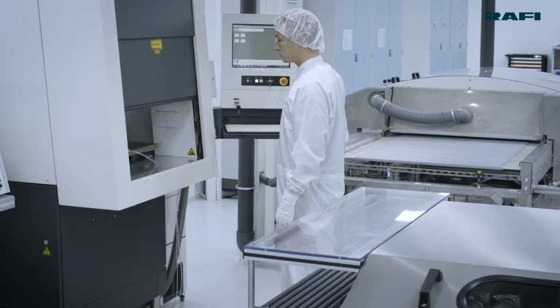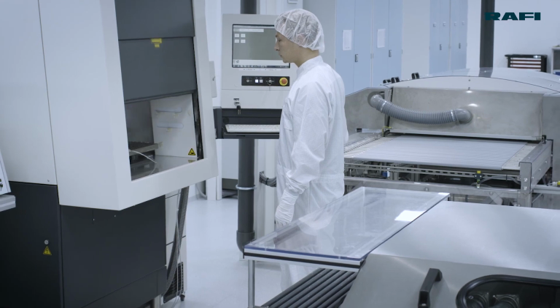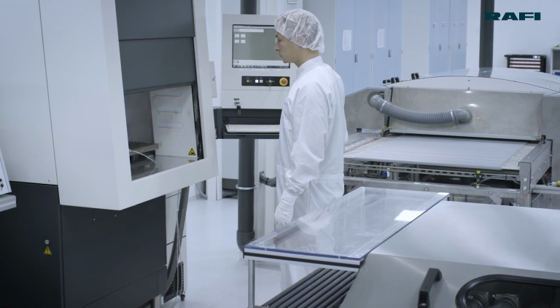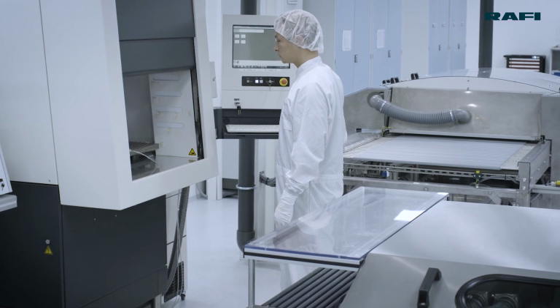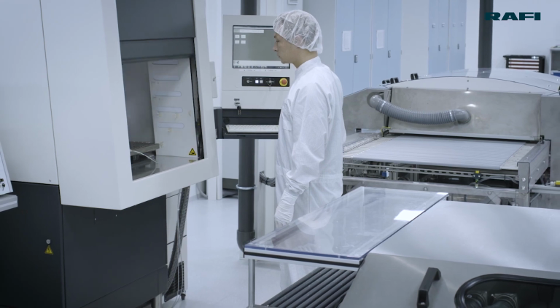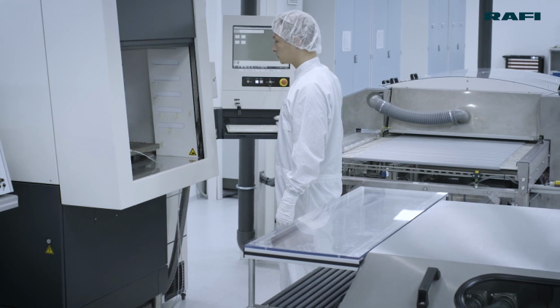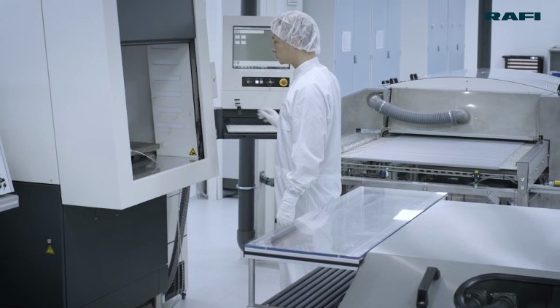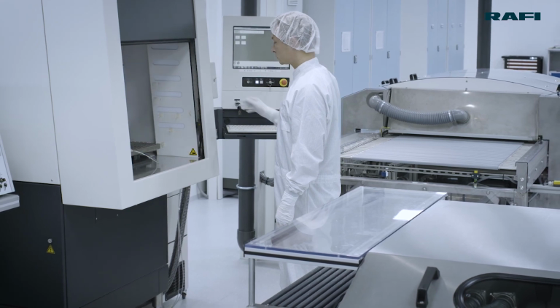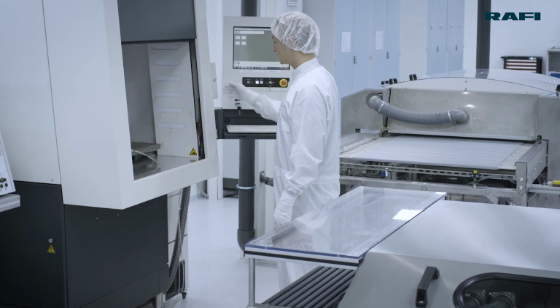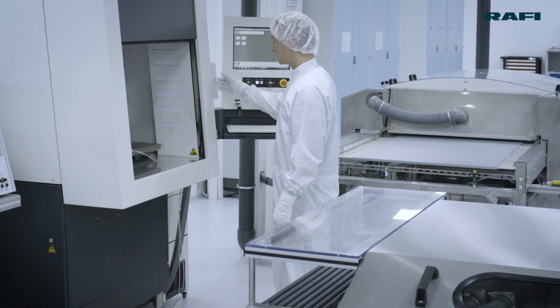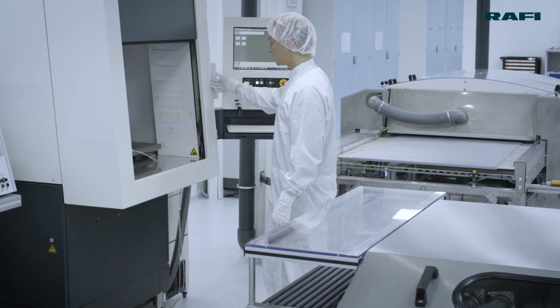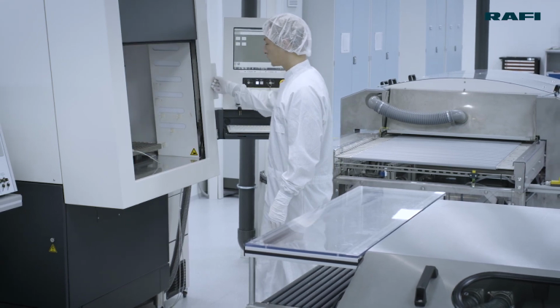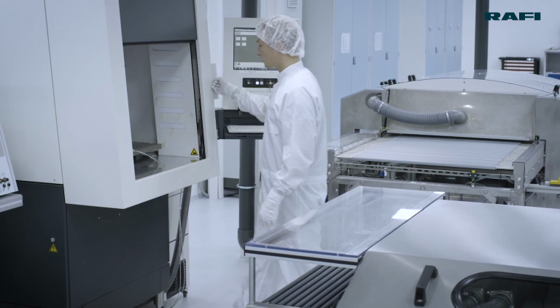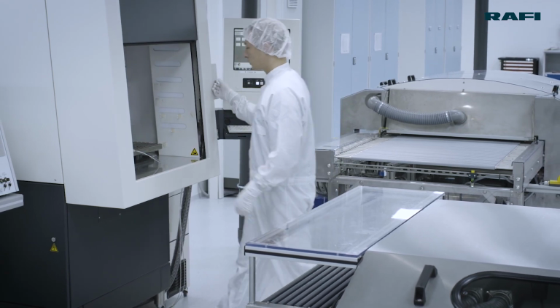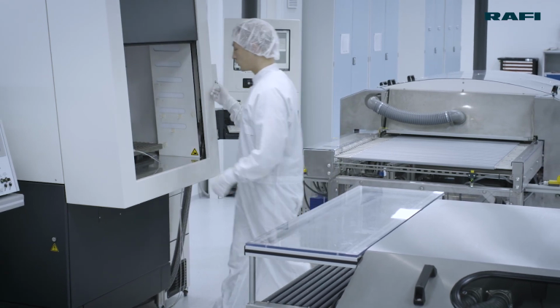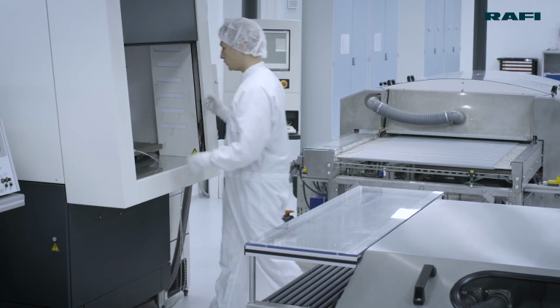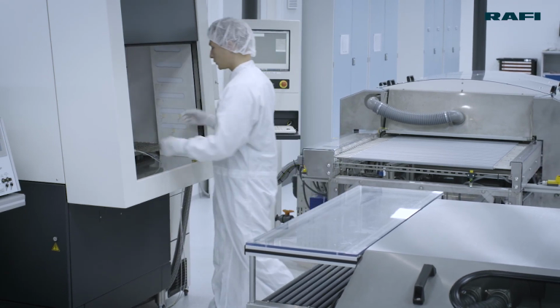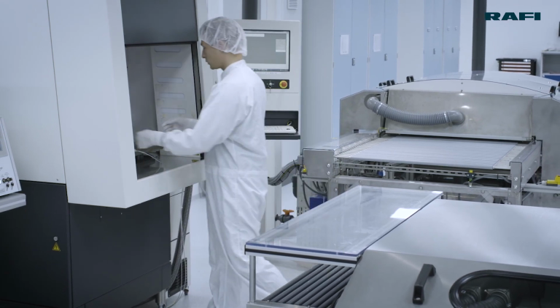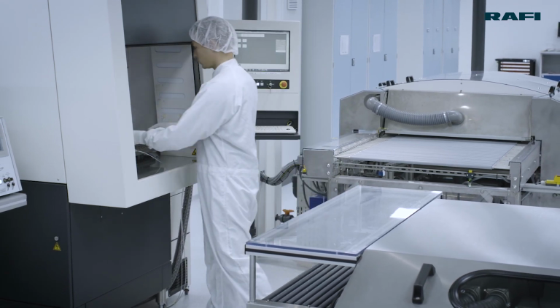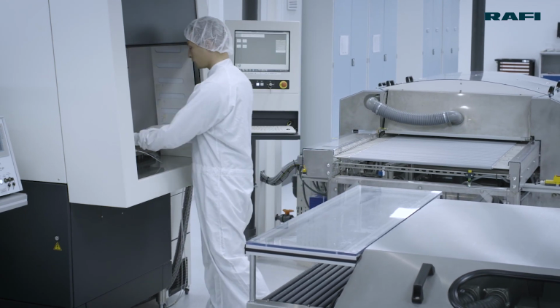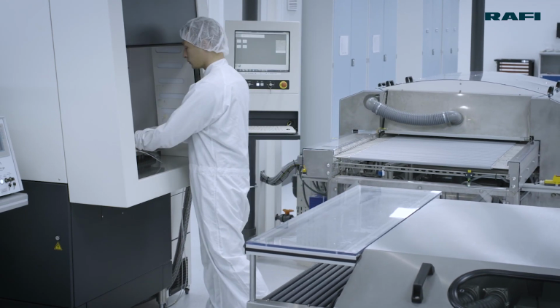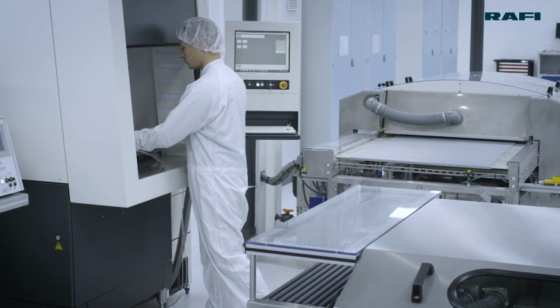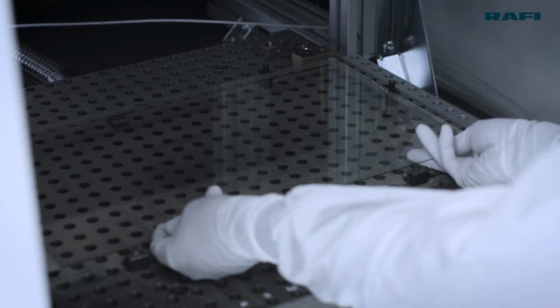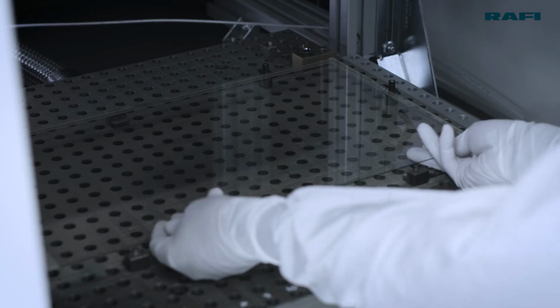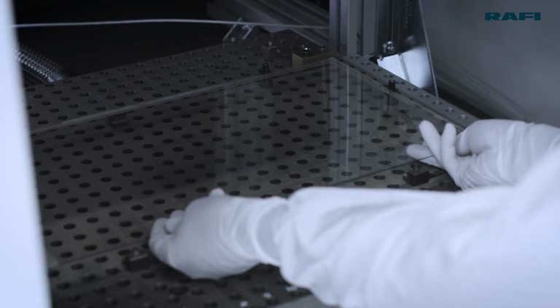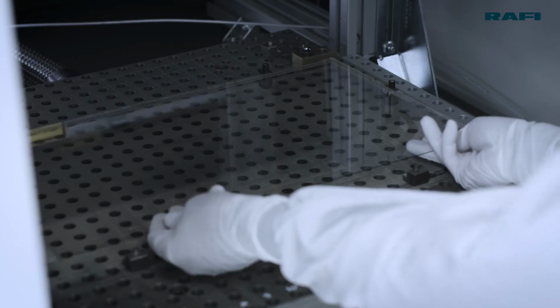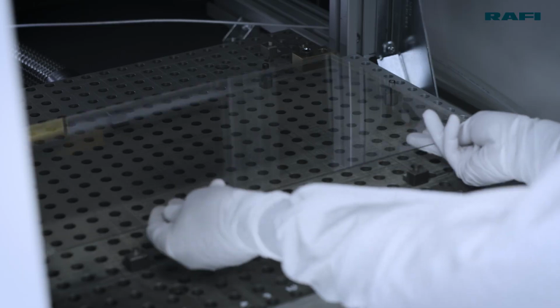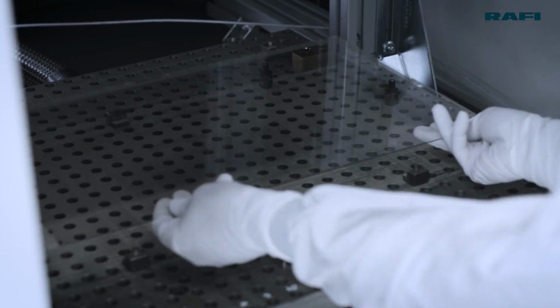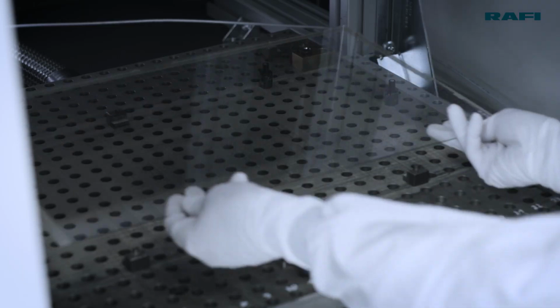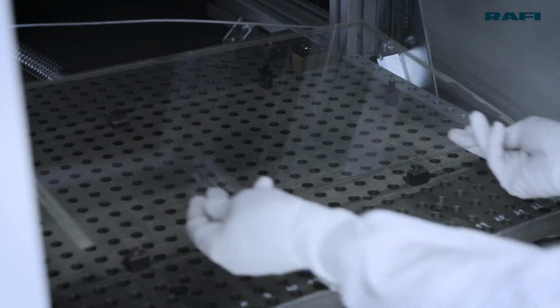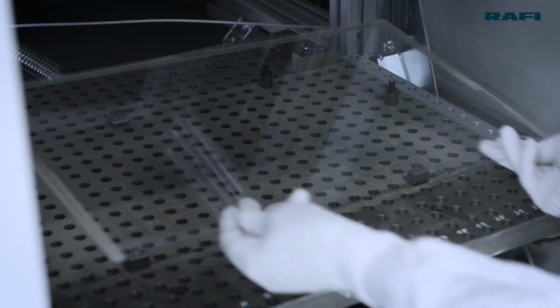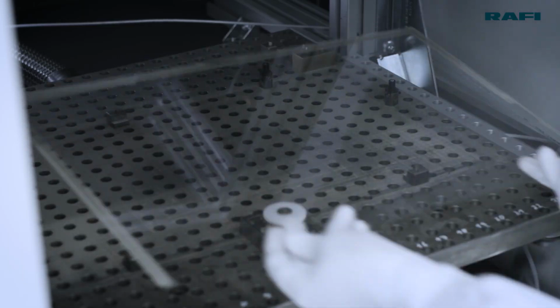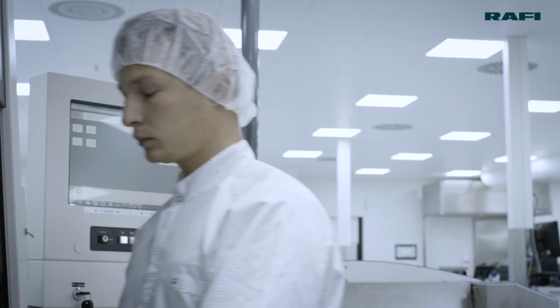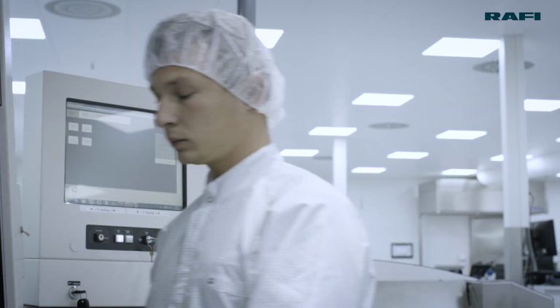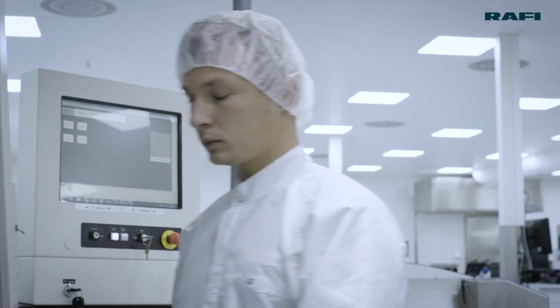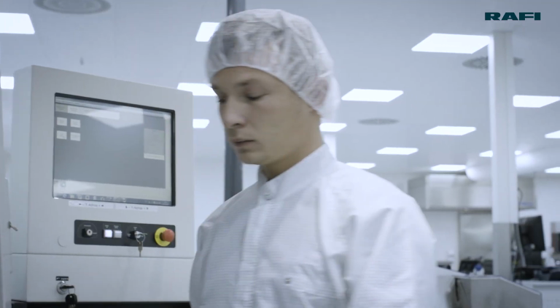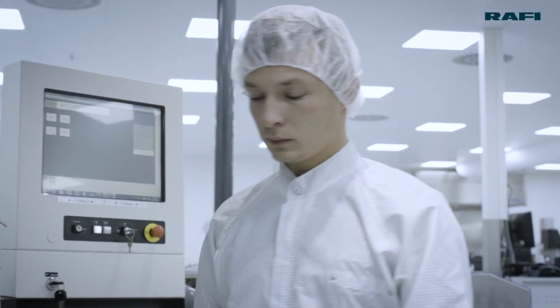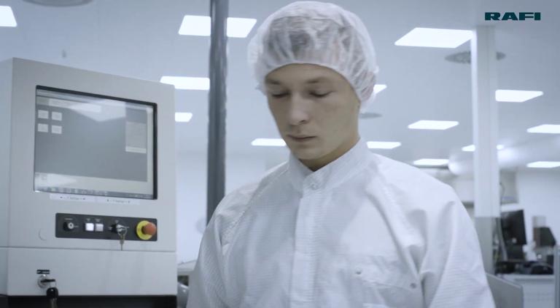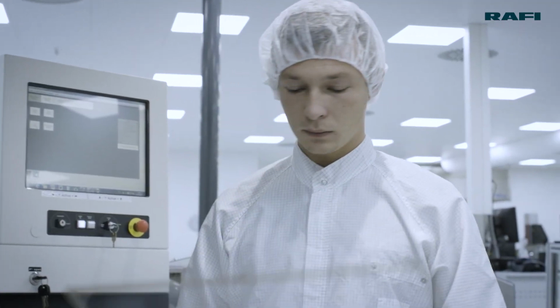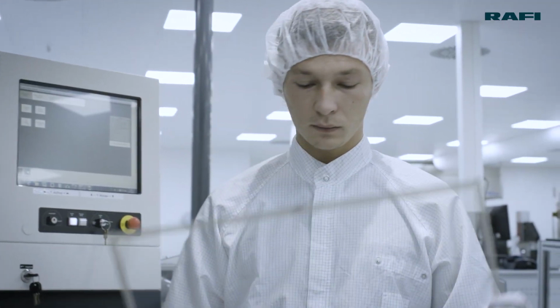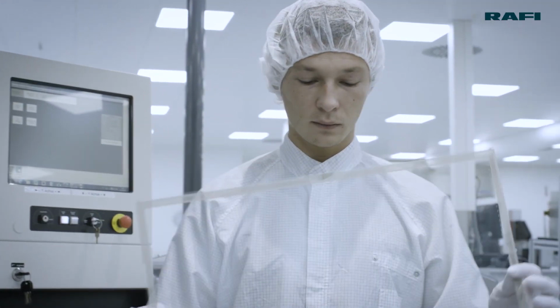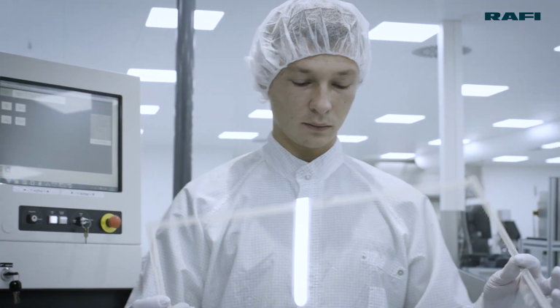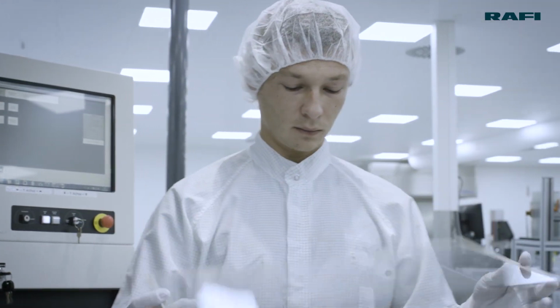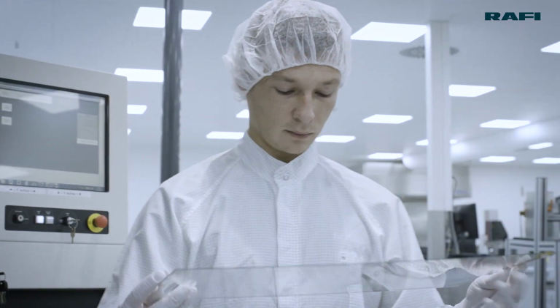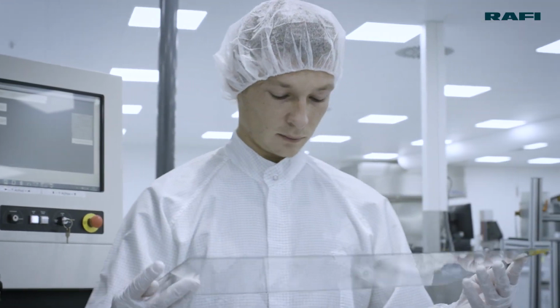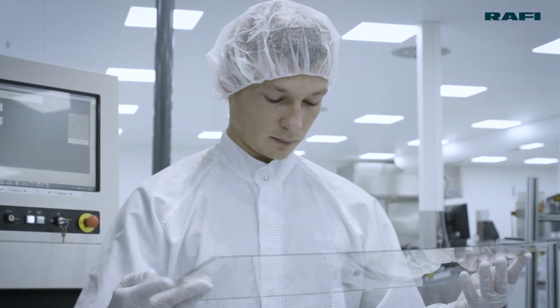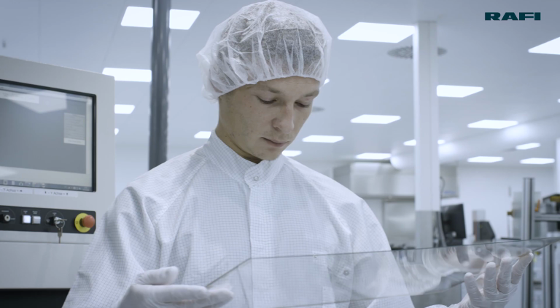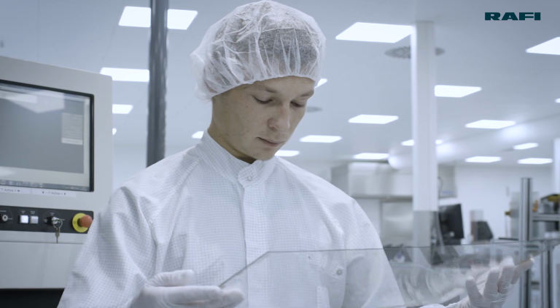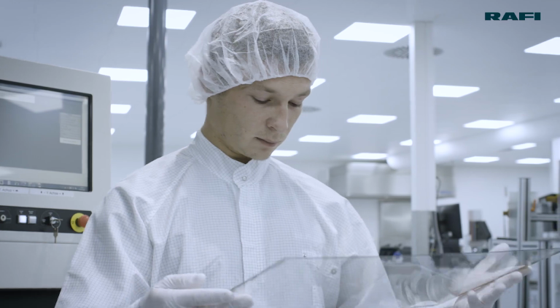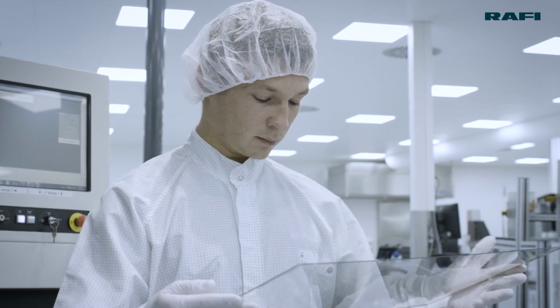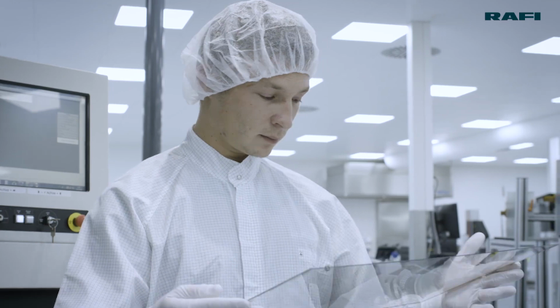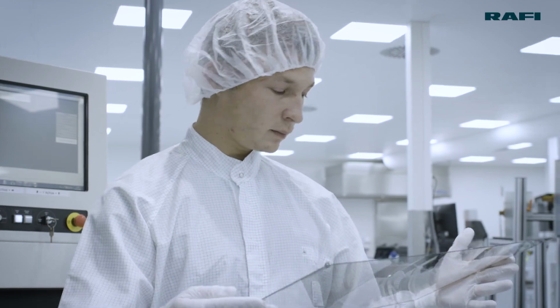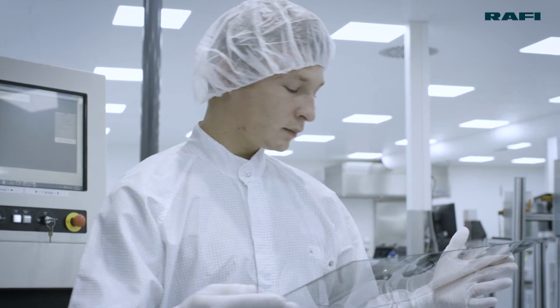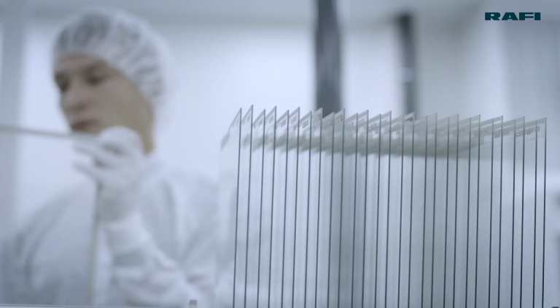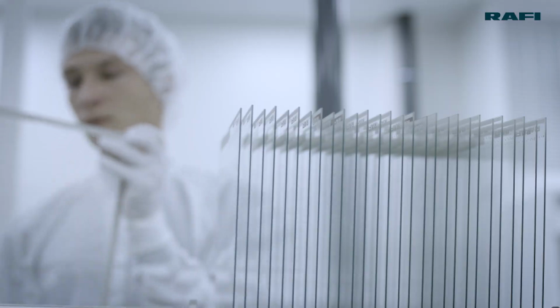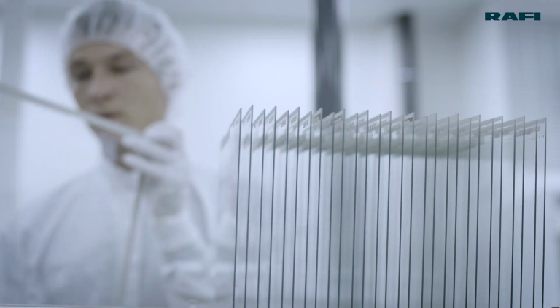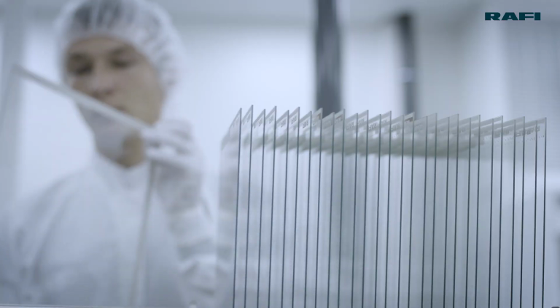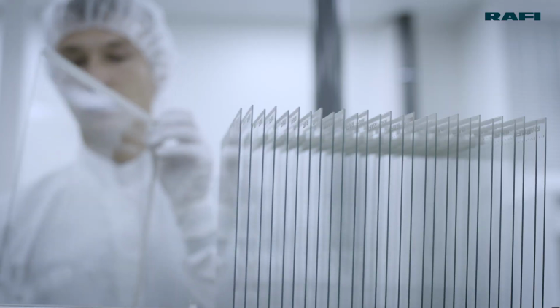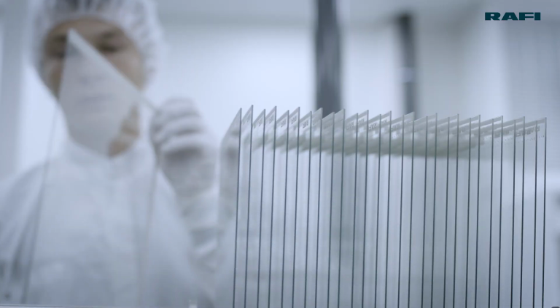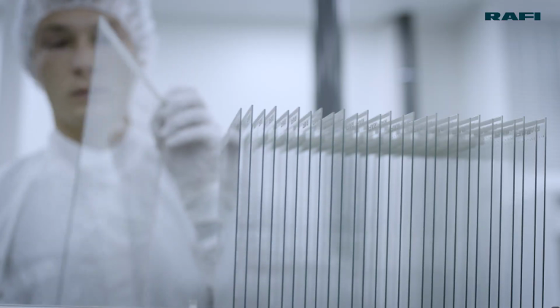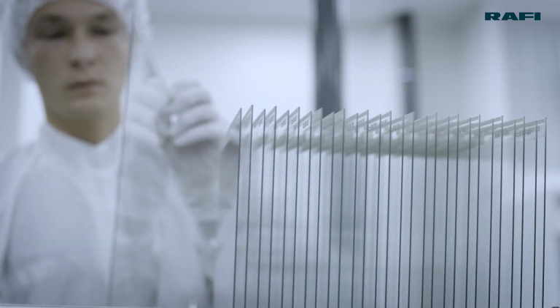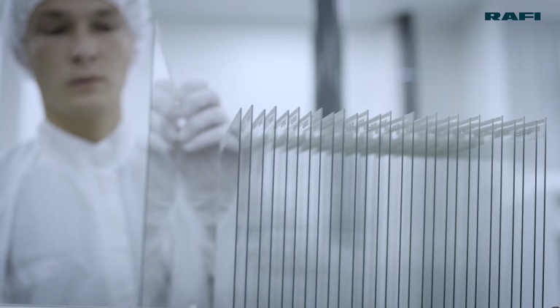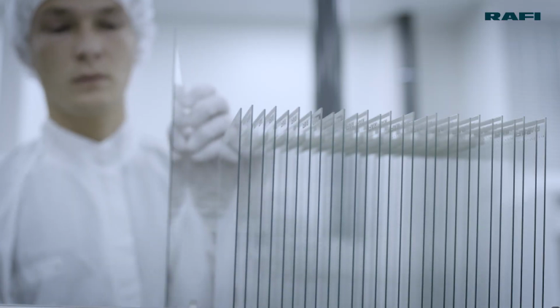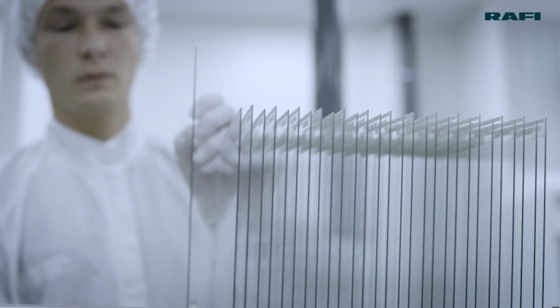This production process is complex, but offers crucial advantages in terms of stability and technical possibilities.